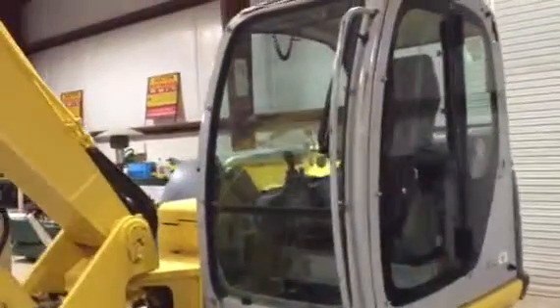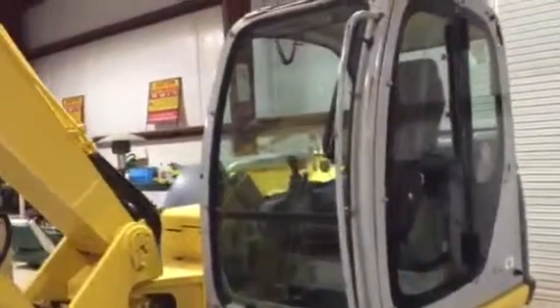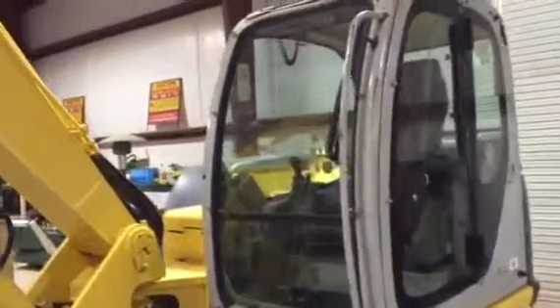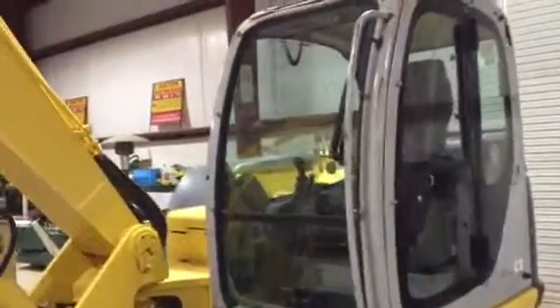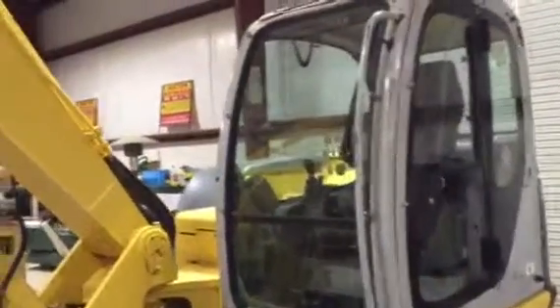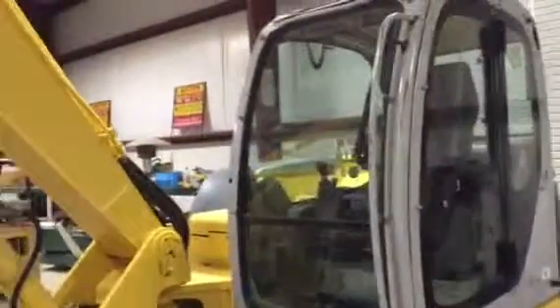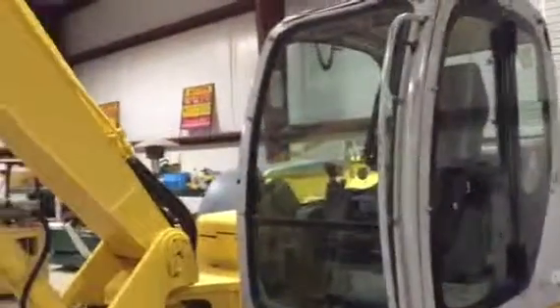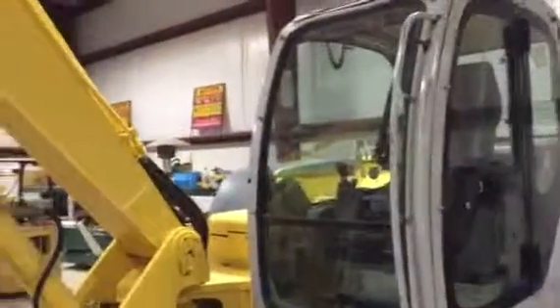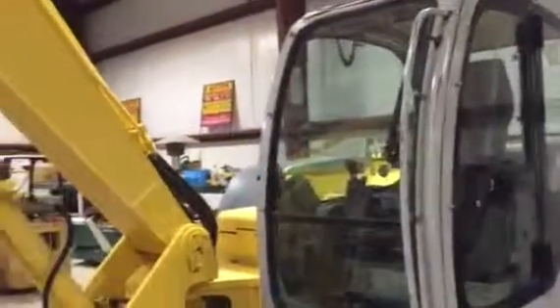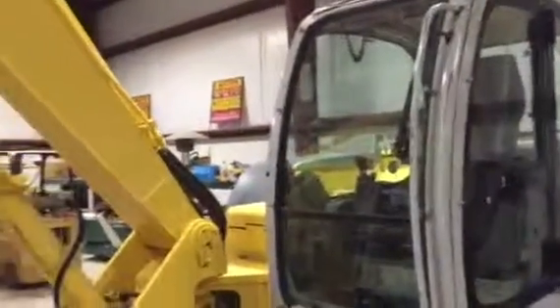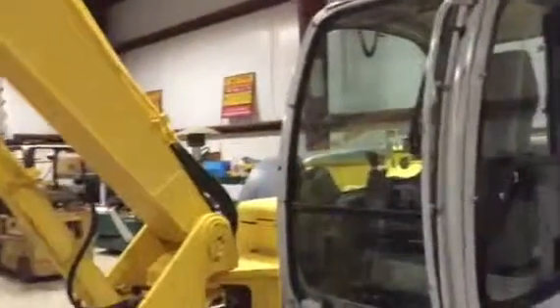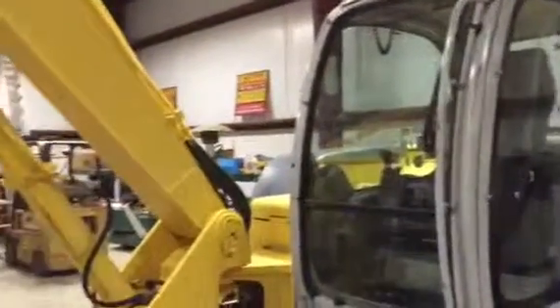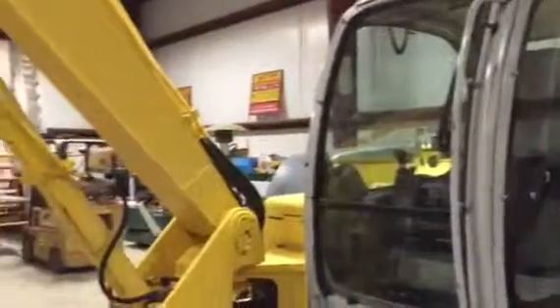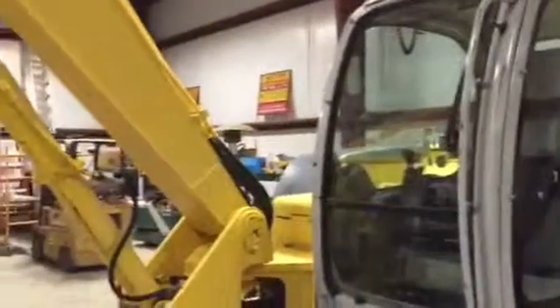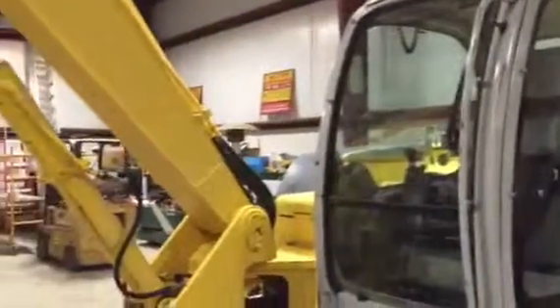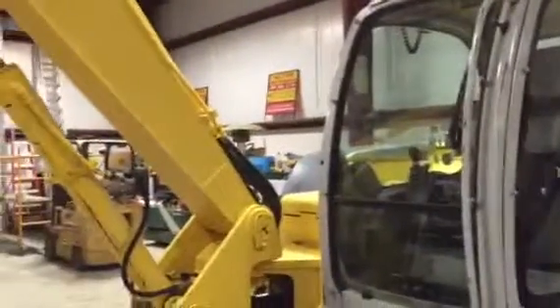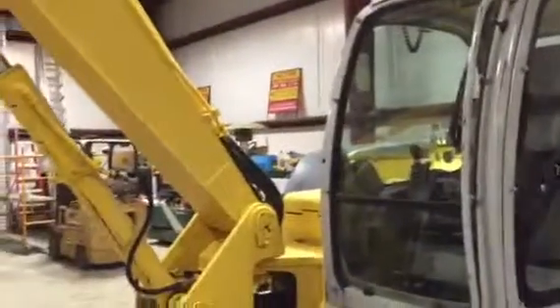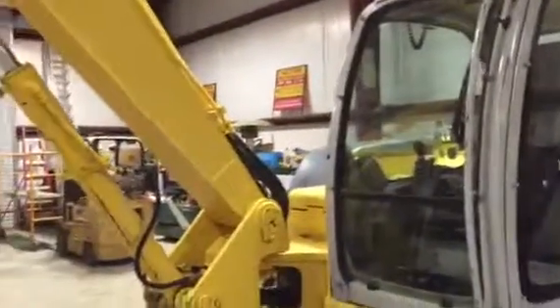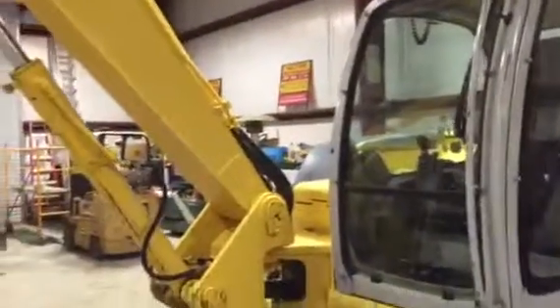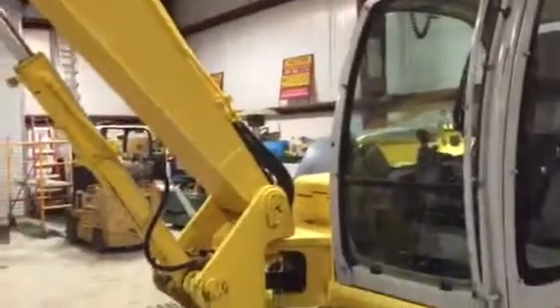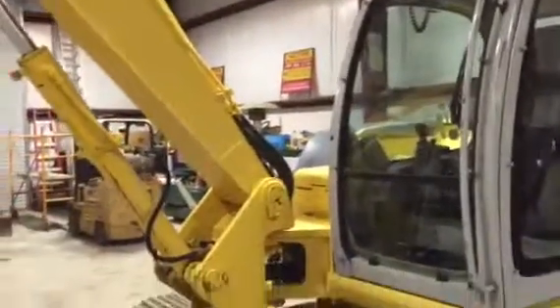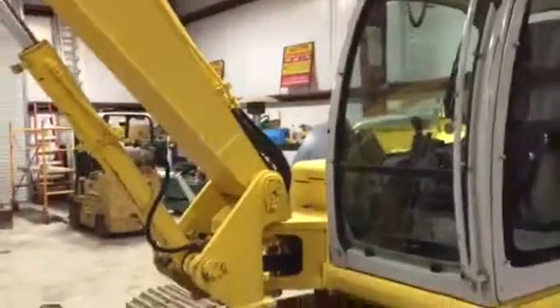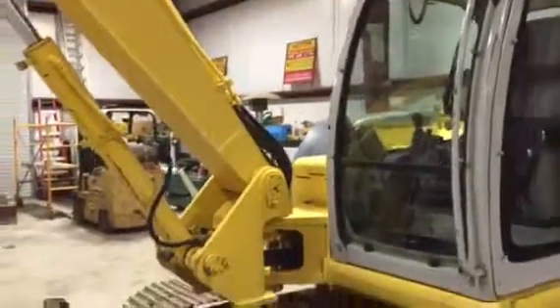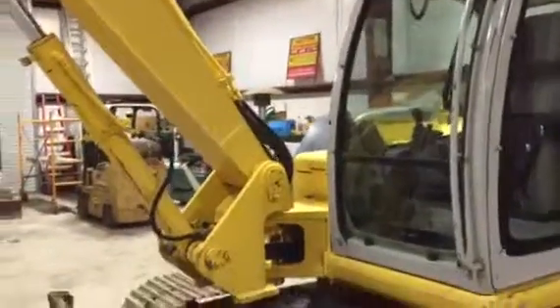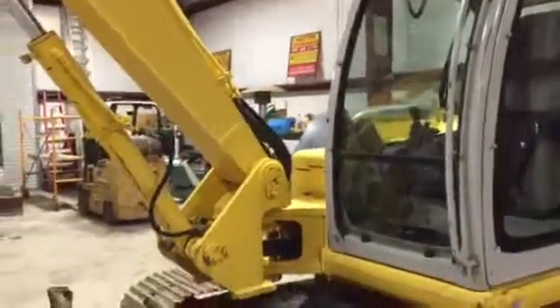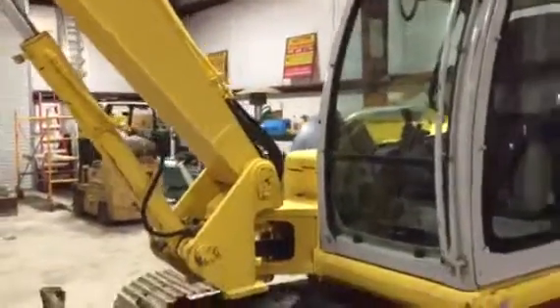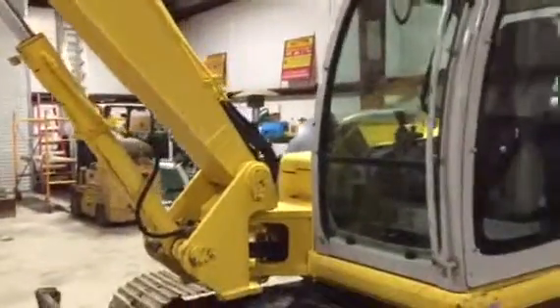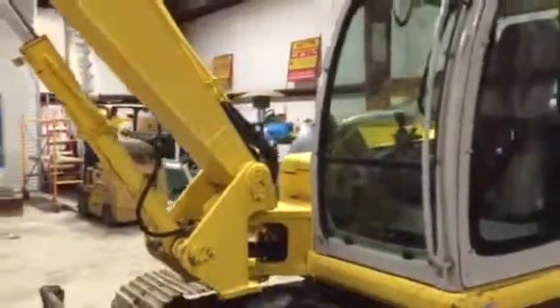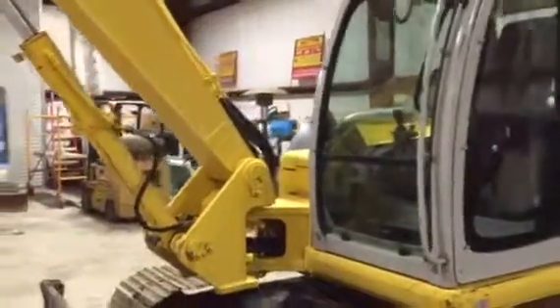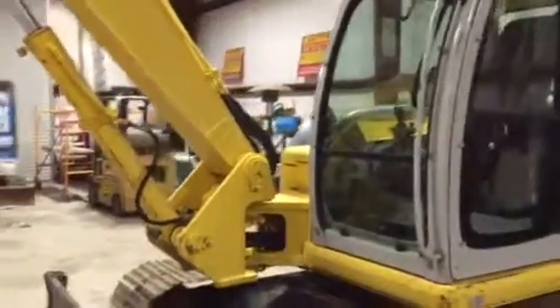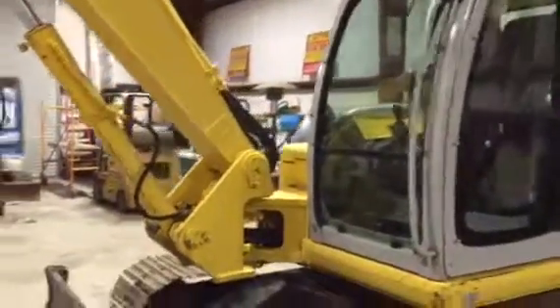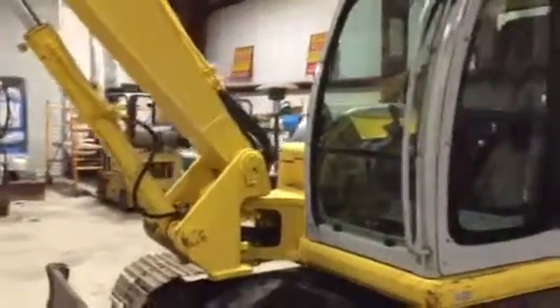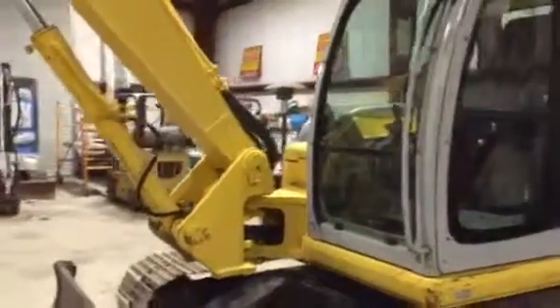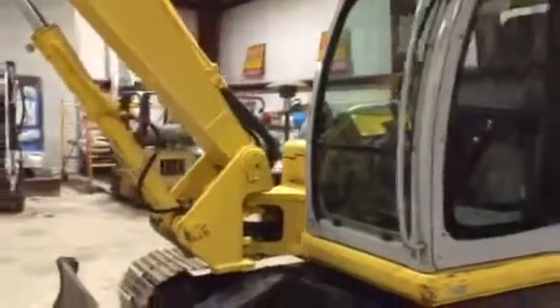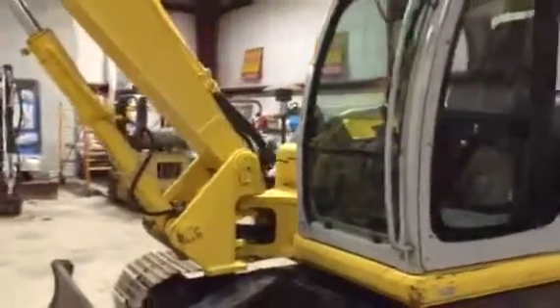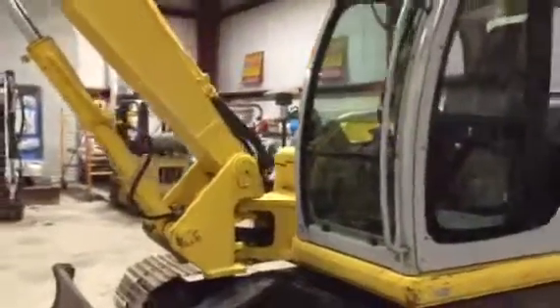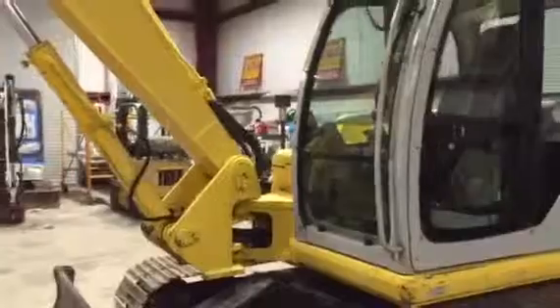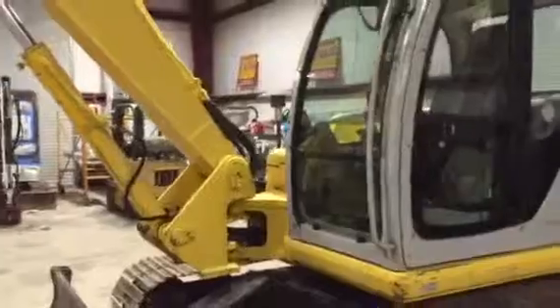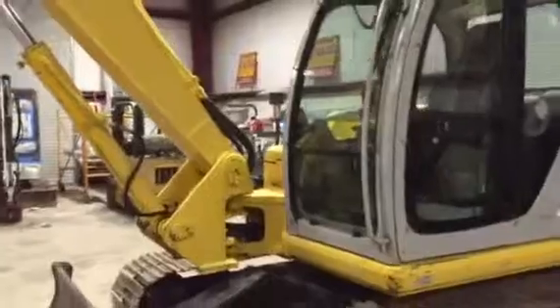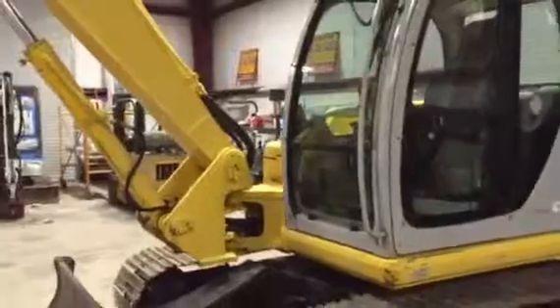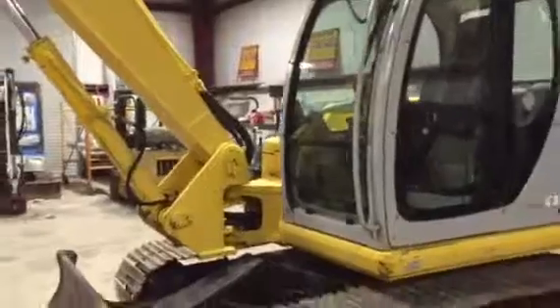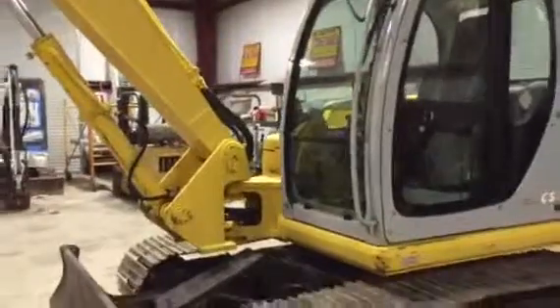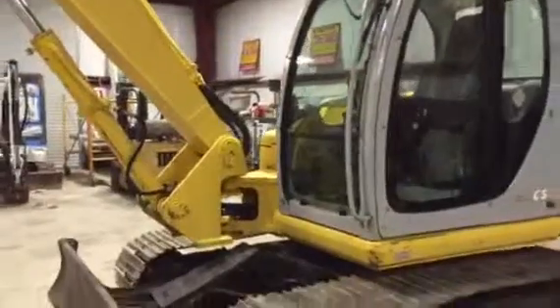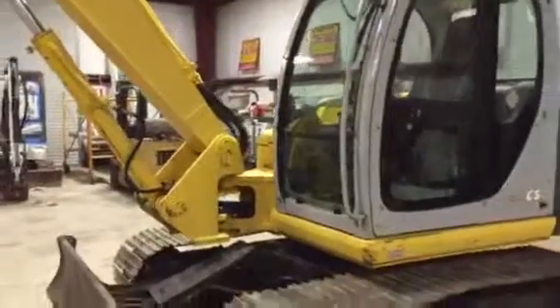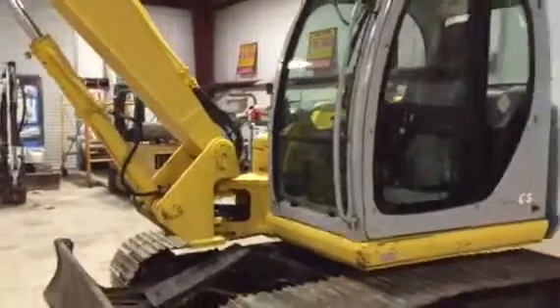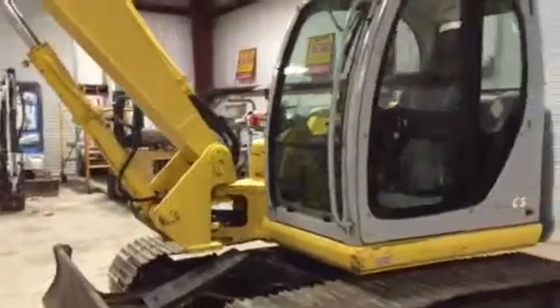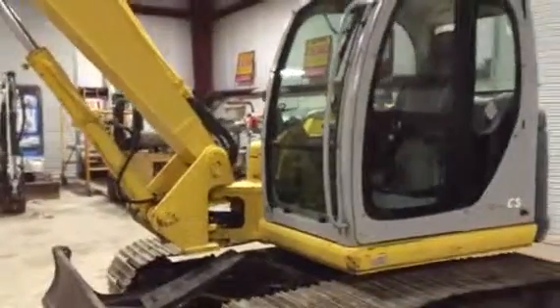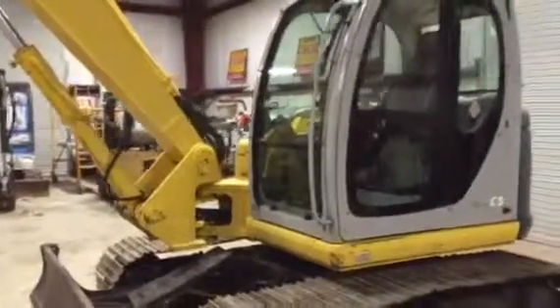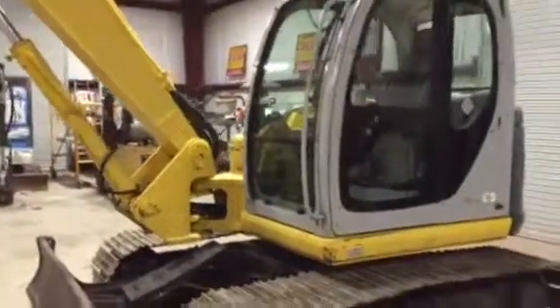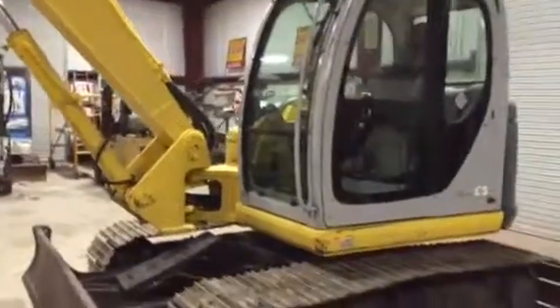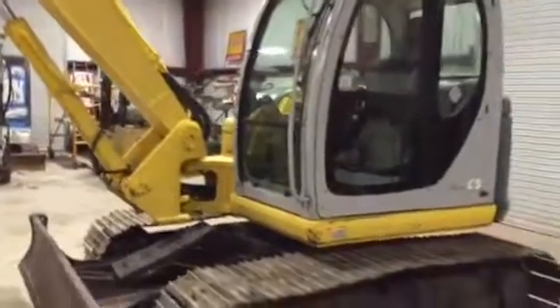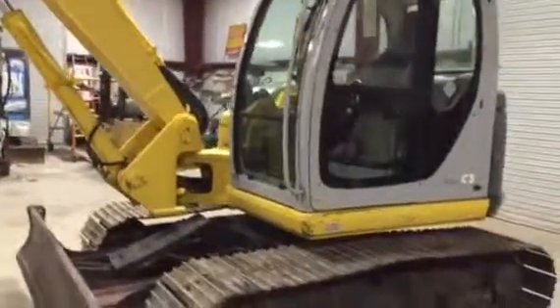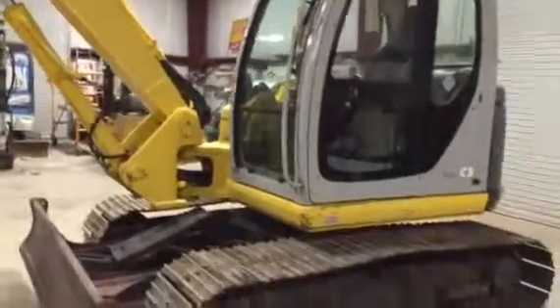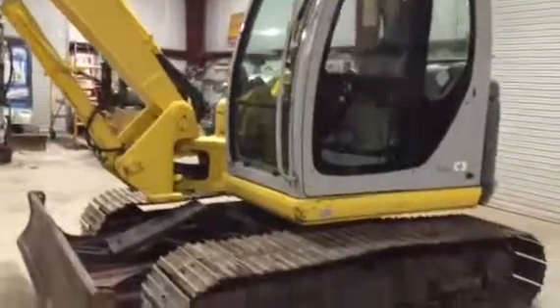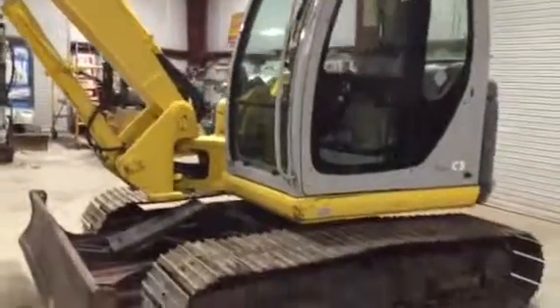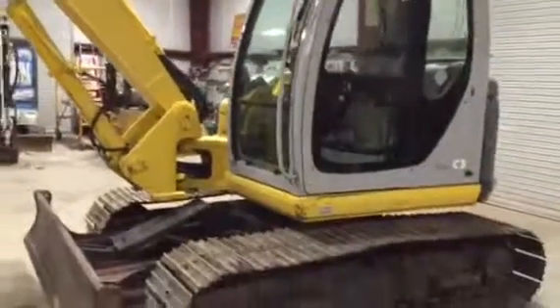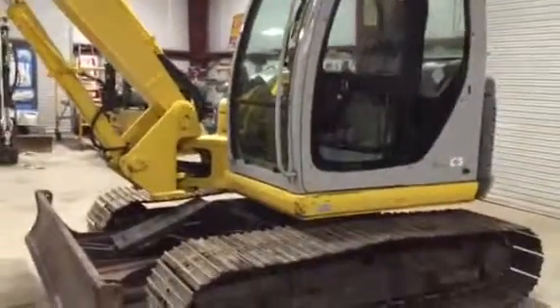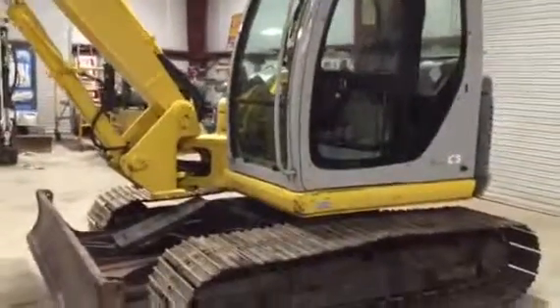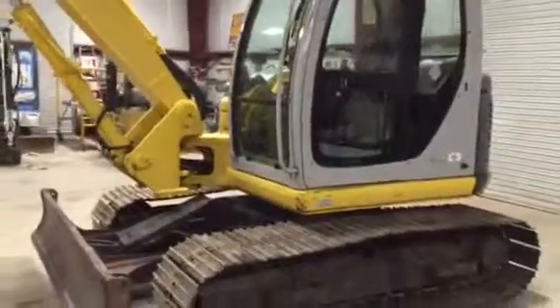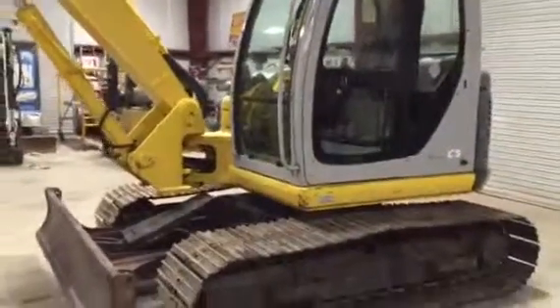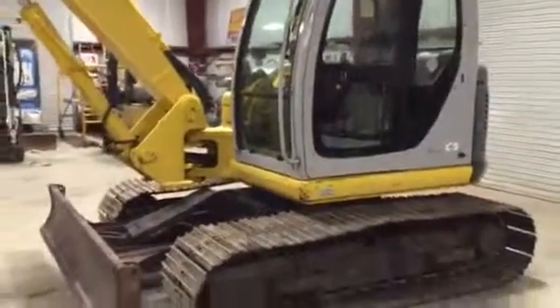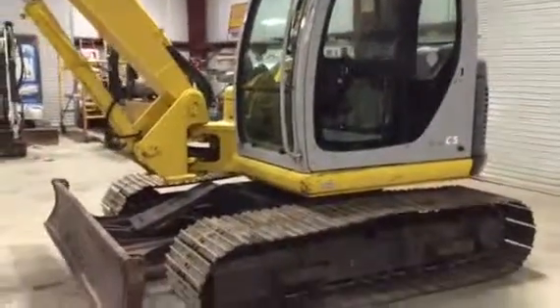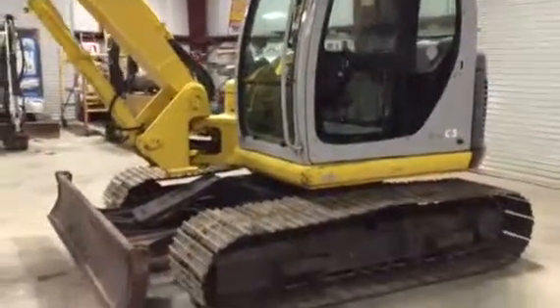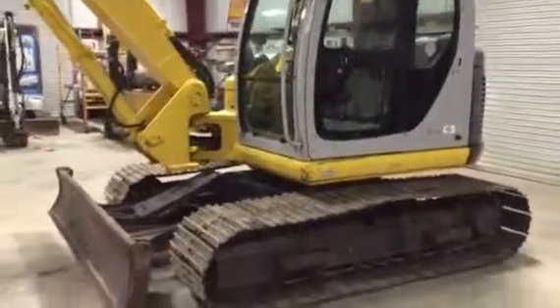Only on auction time at Browse Auction are you going to find an SK80CS in this kind of condition. Come on down to South Louisiana and get a buck. Thank you.